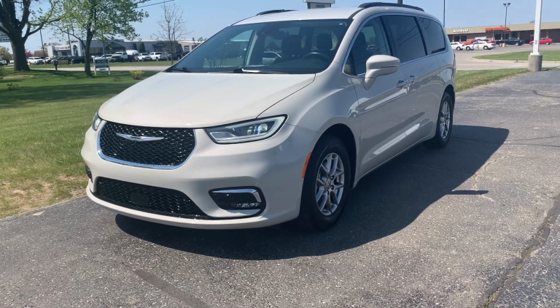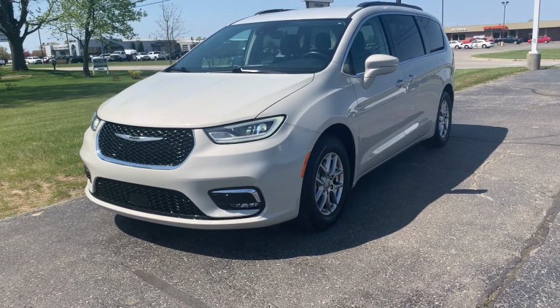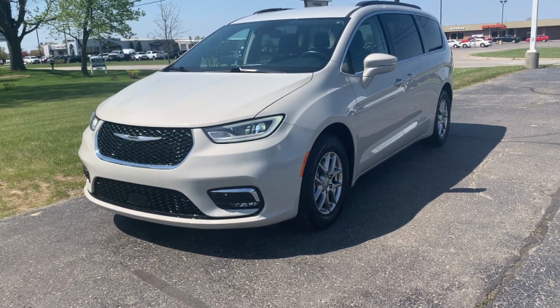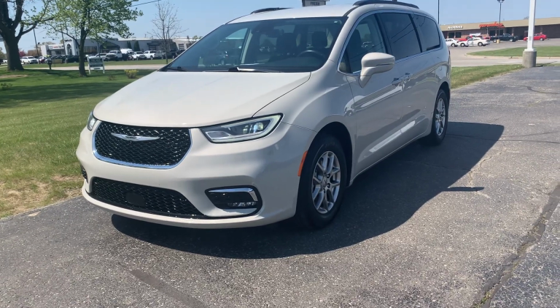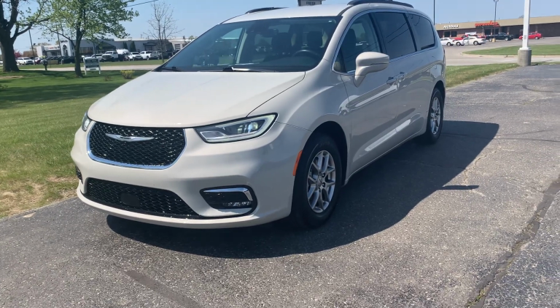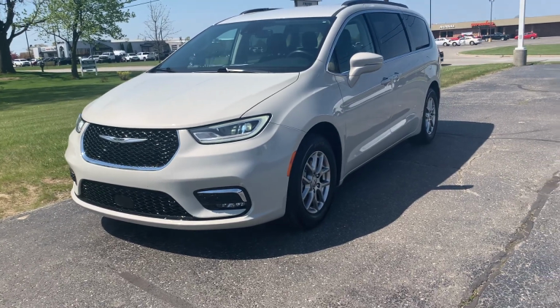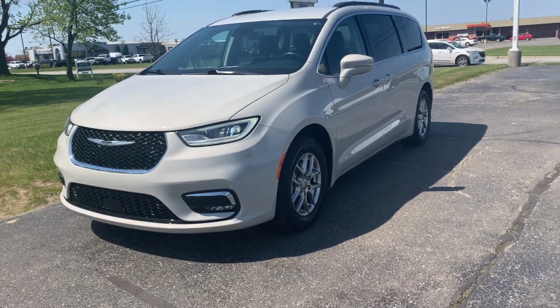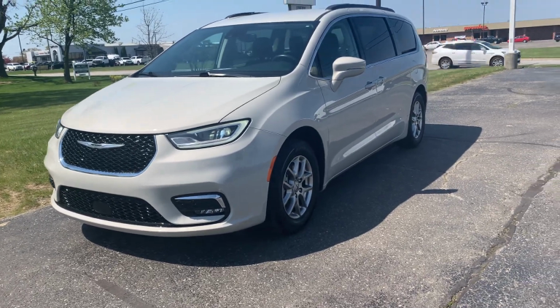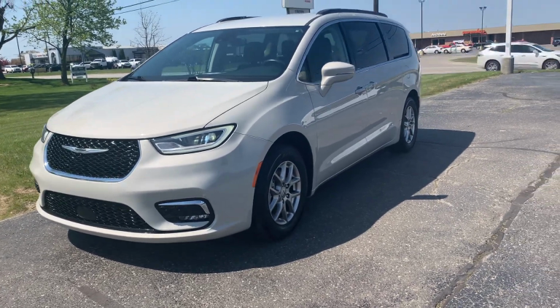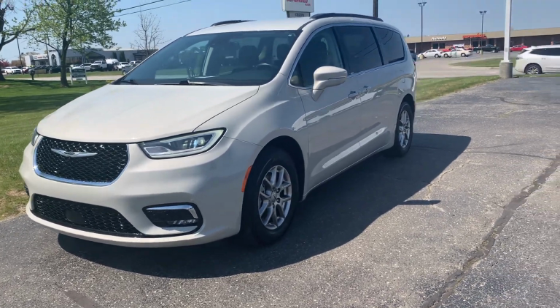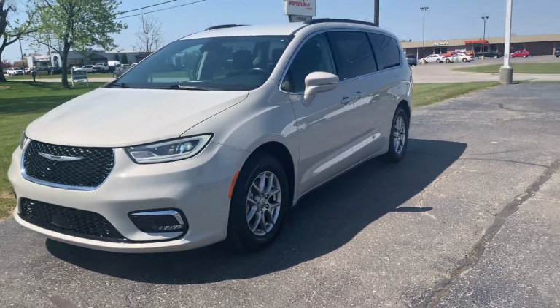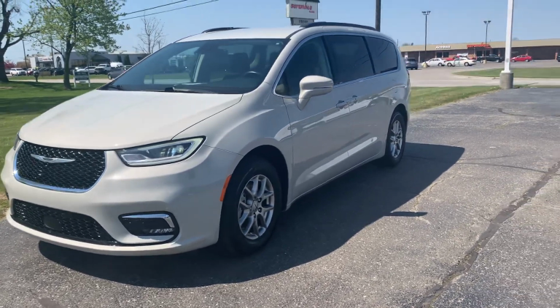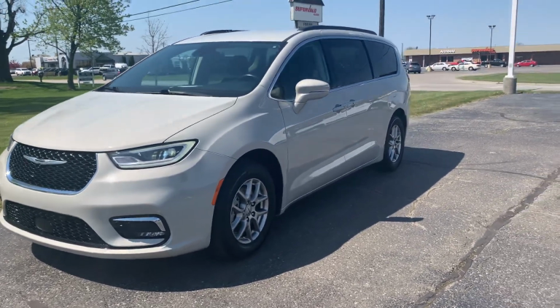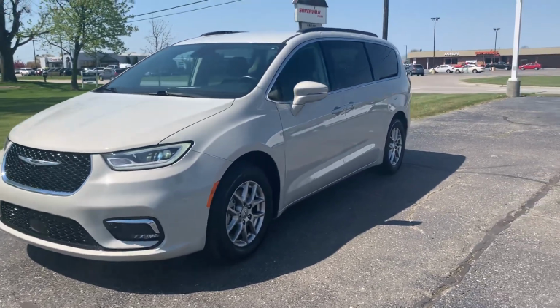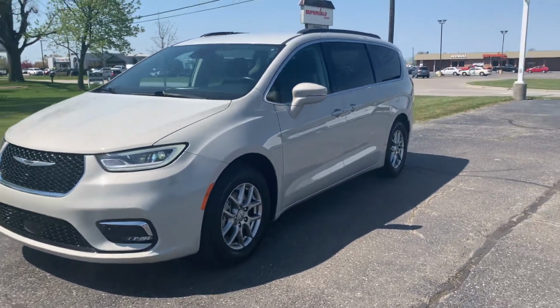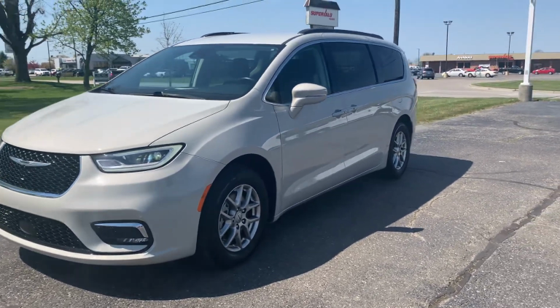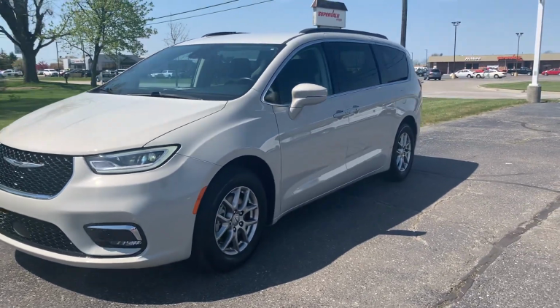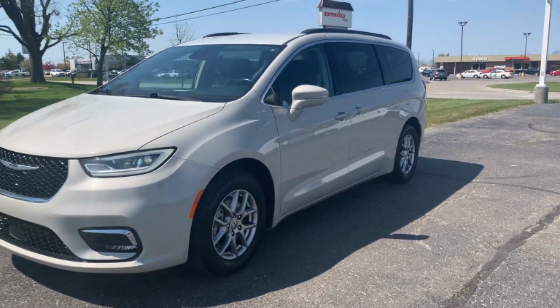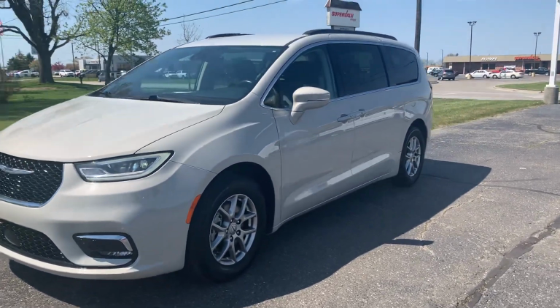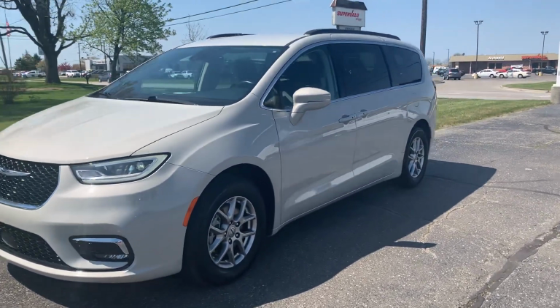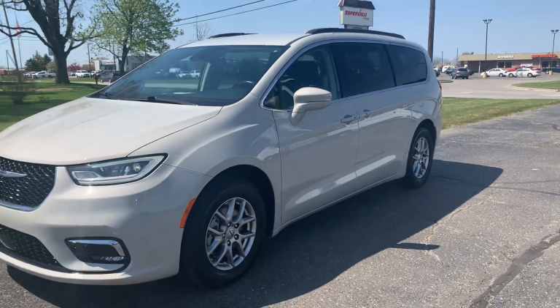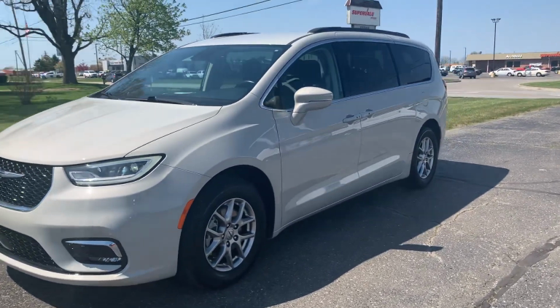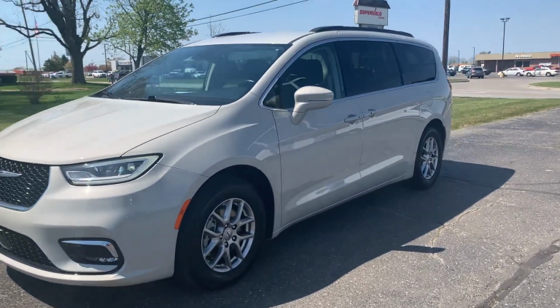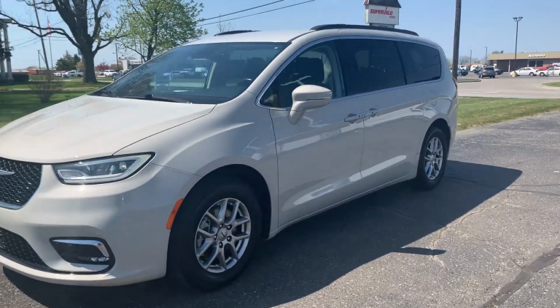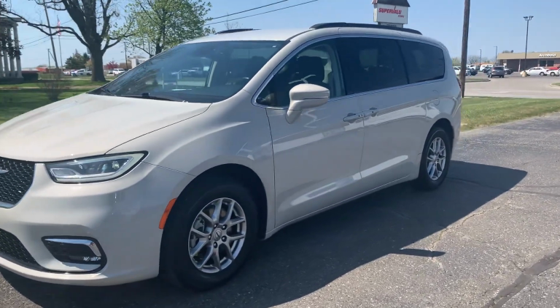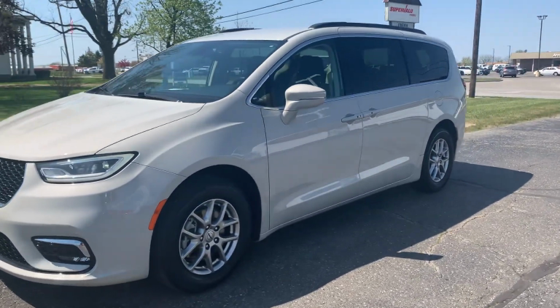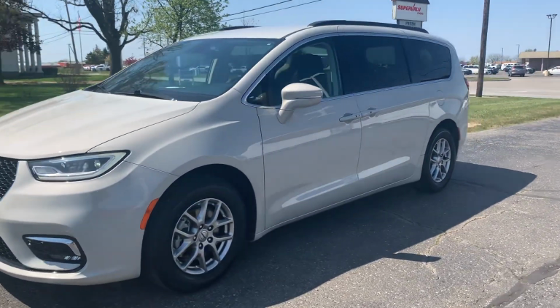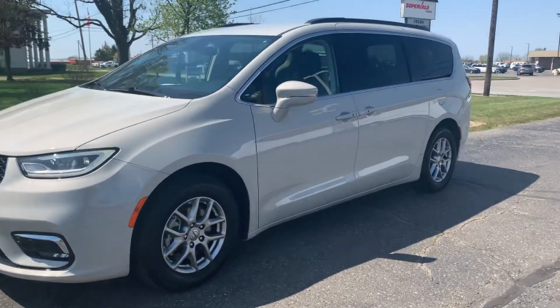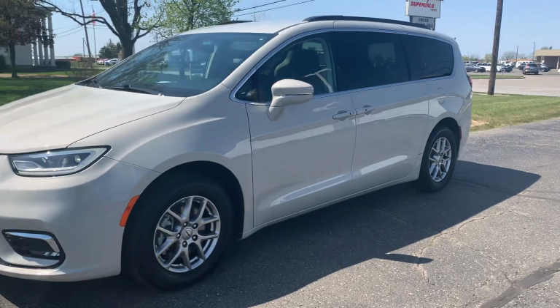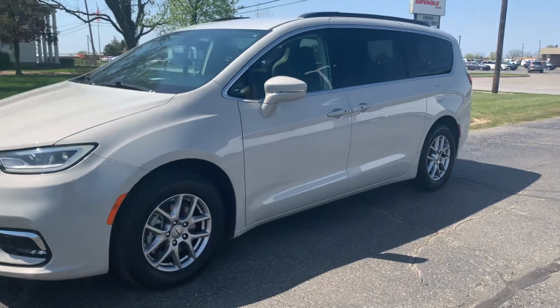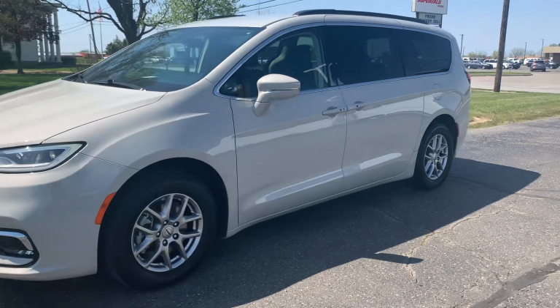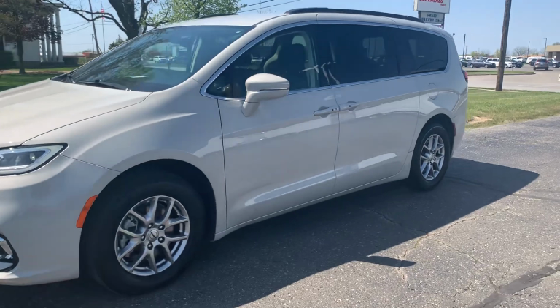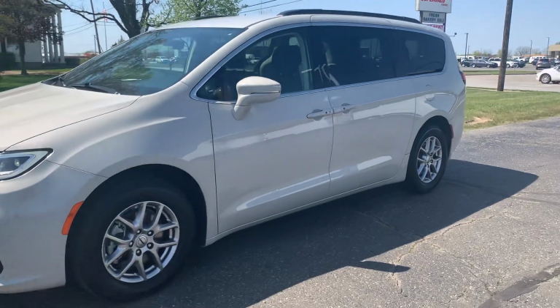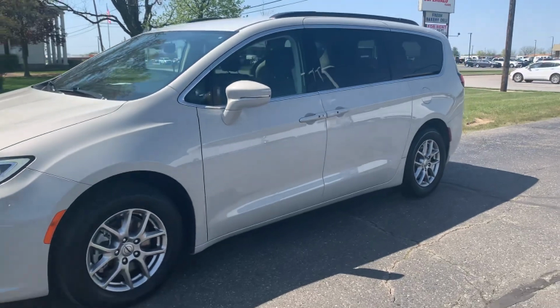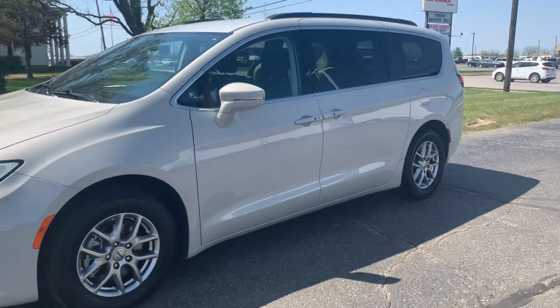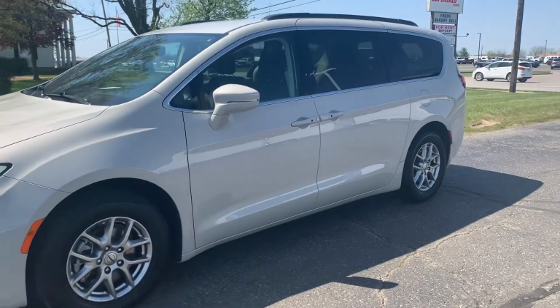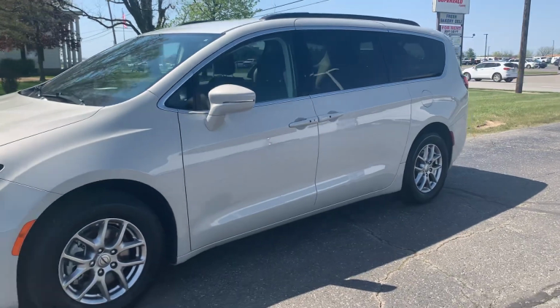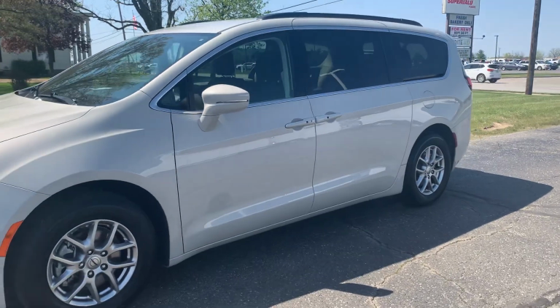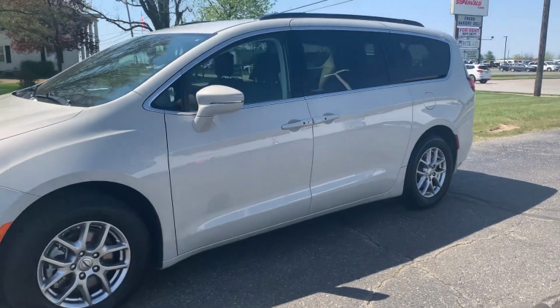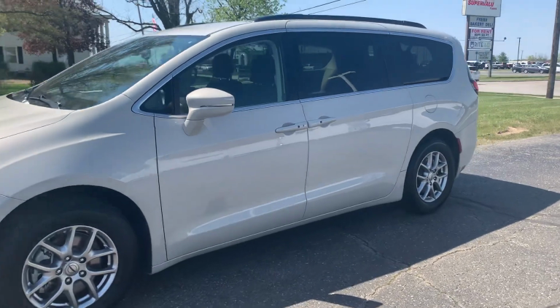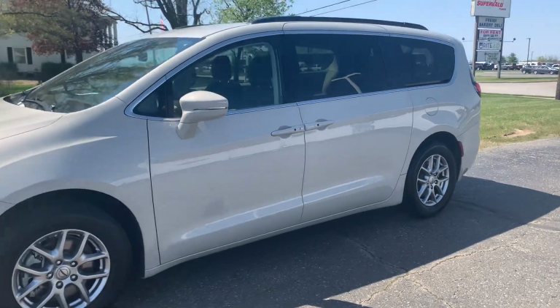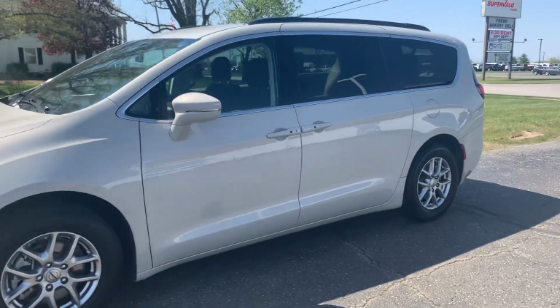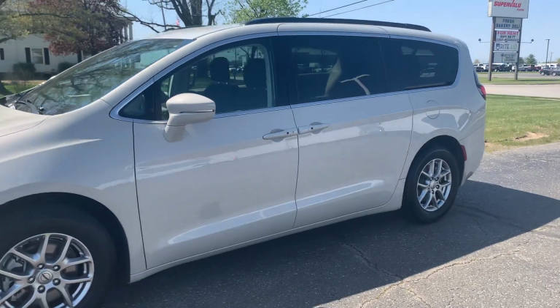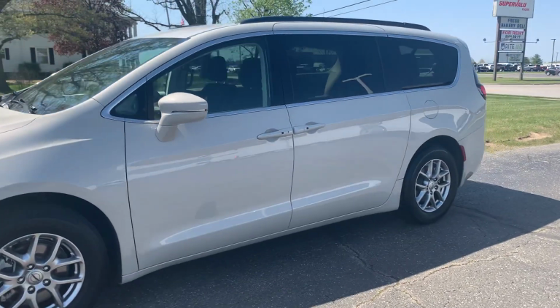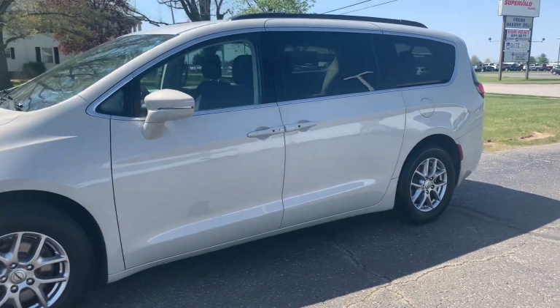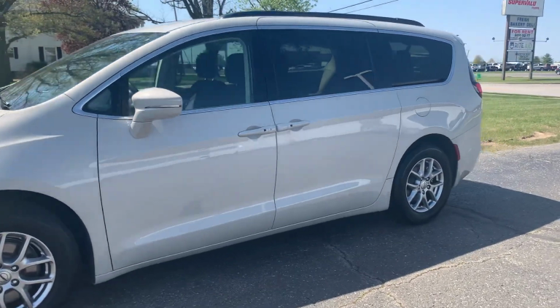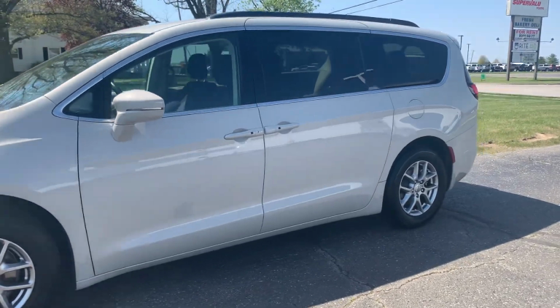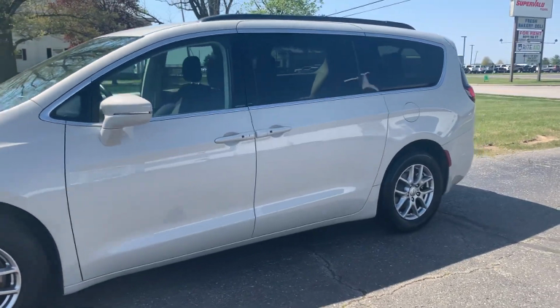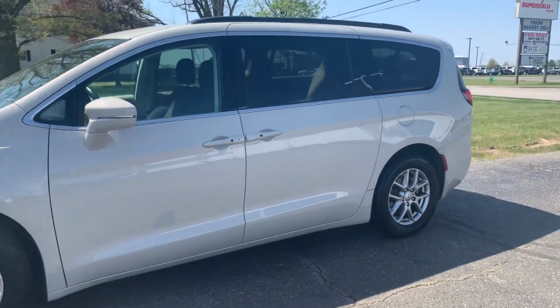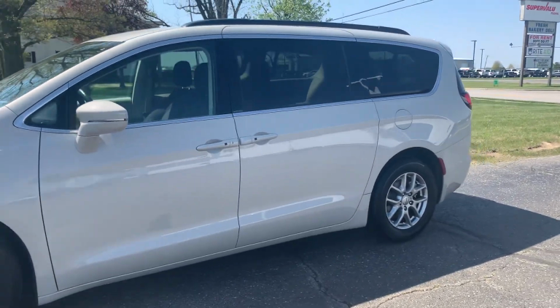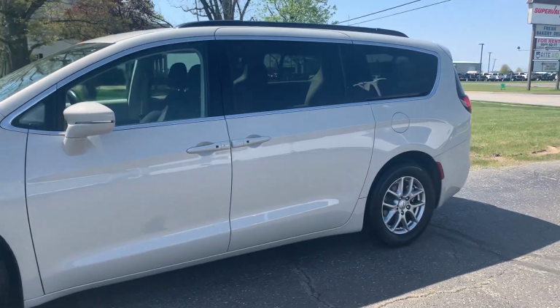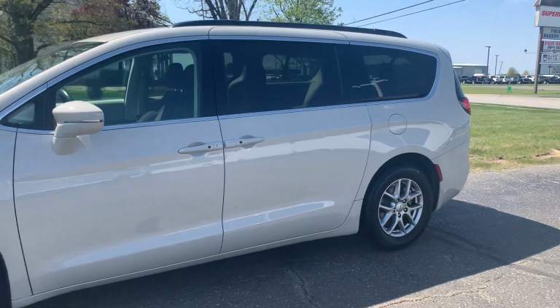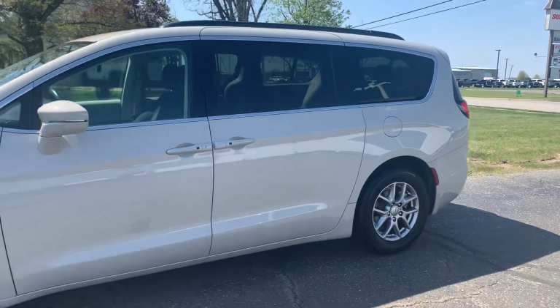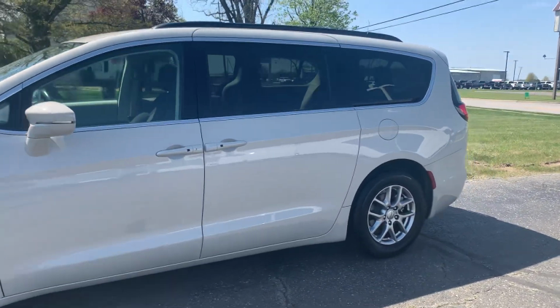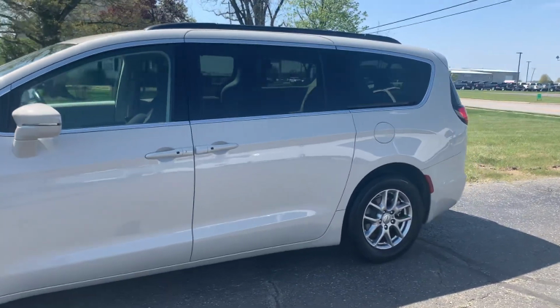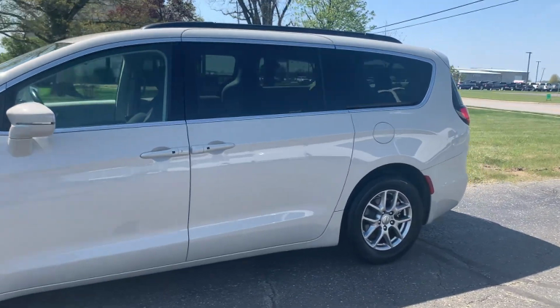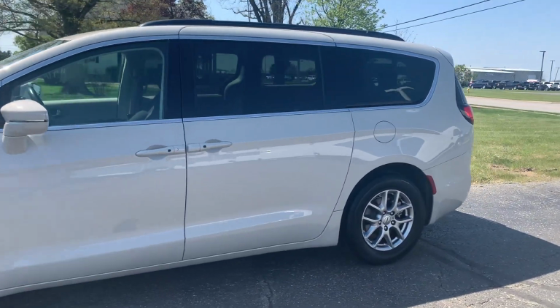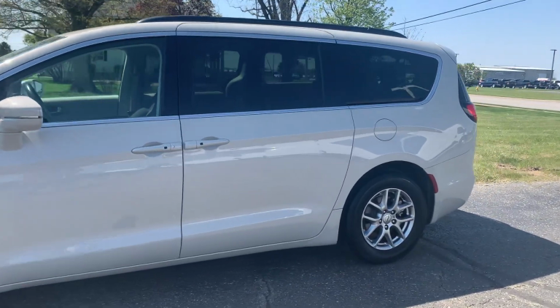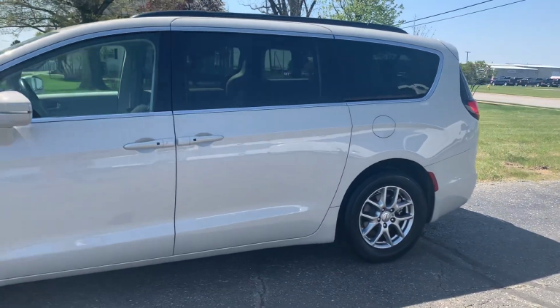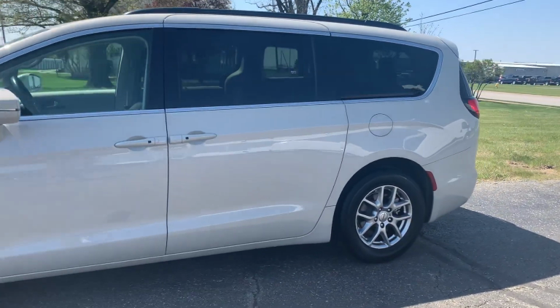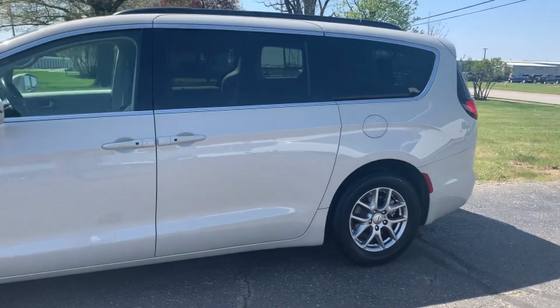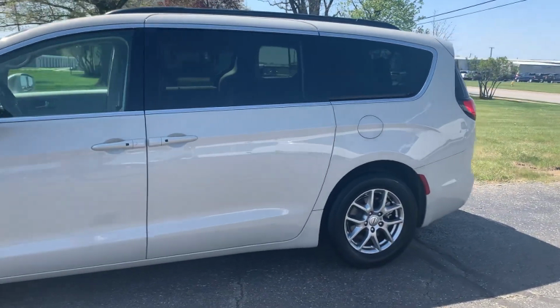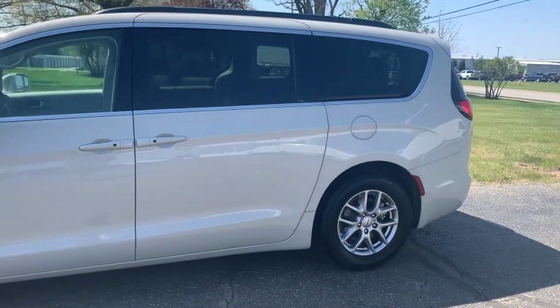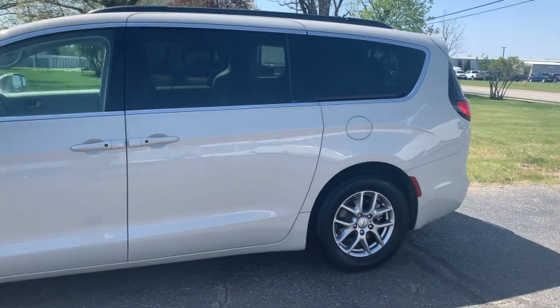Angel here with Terri Henricks Chrysler. Going to take you on a quick walk around of this 2021 Chrysler Pacifica Touring.